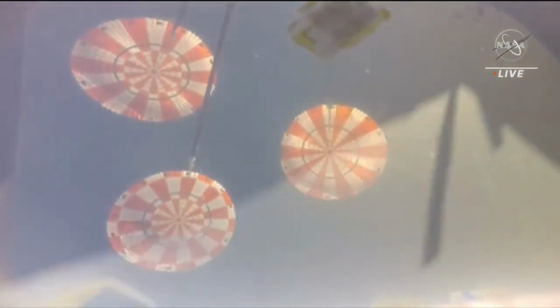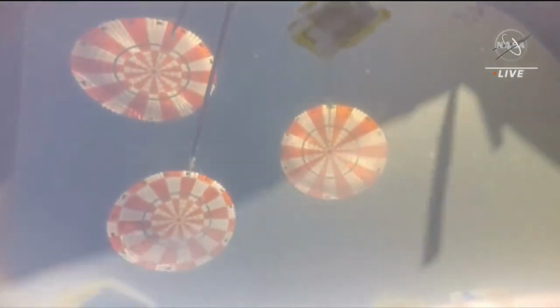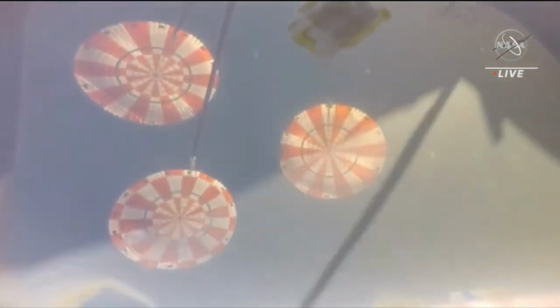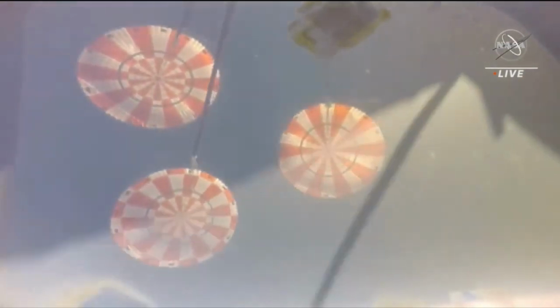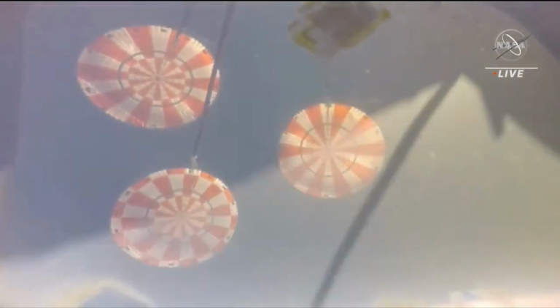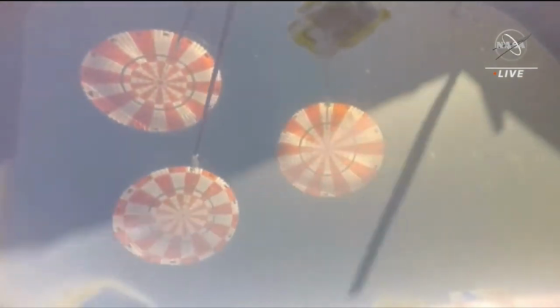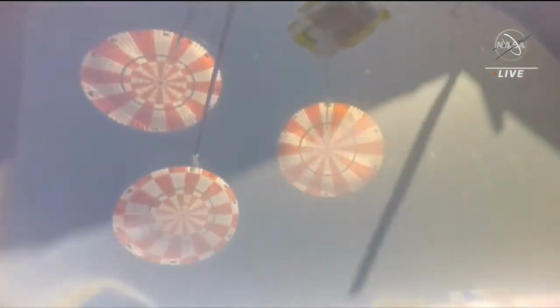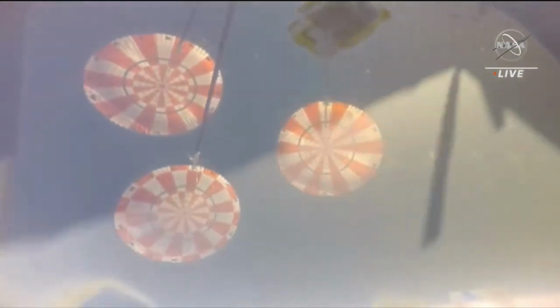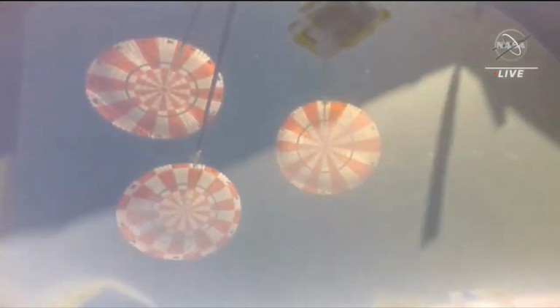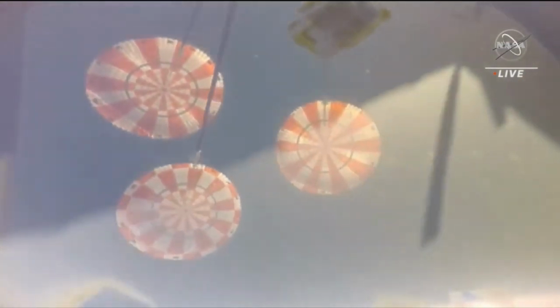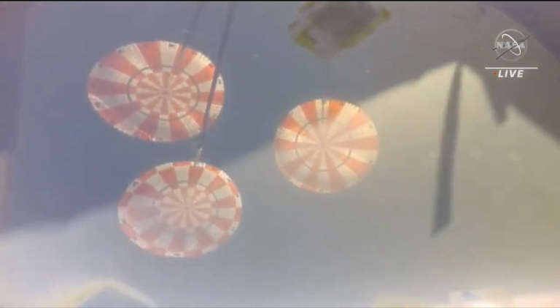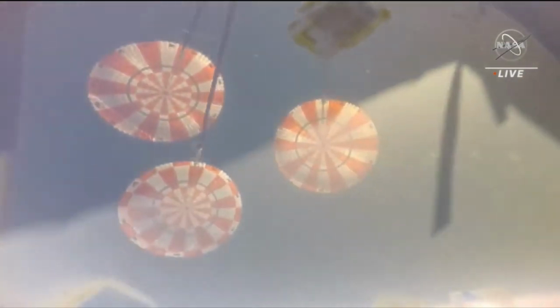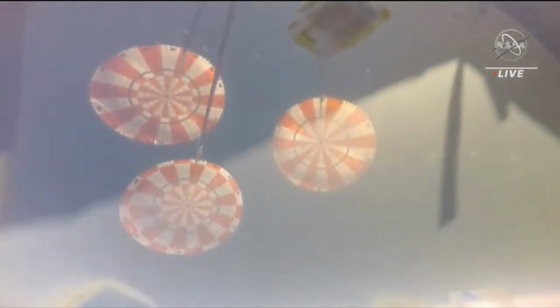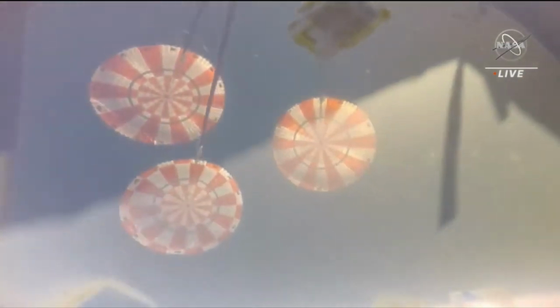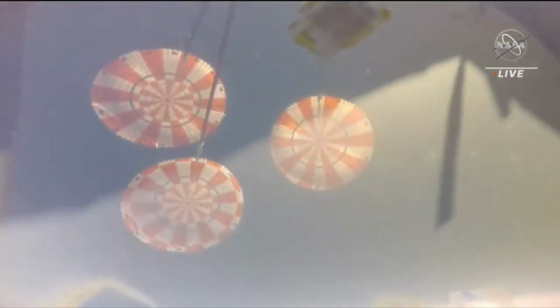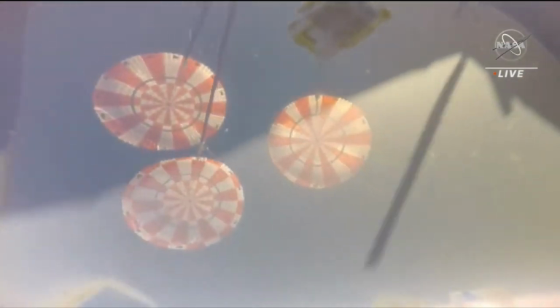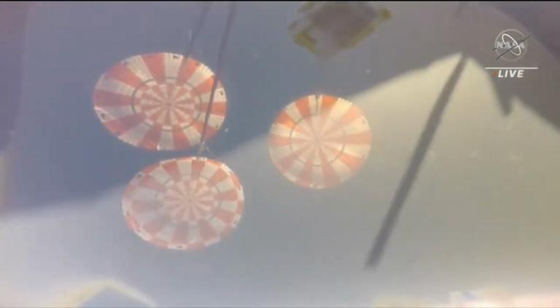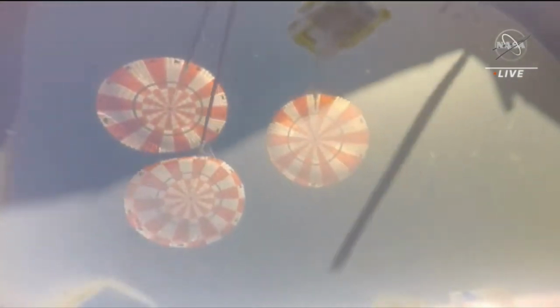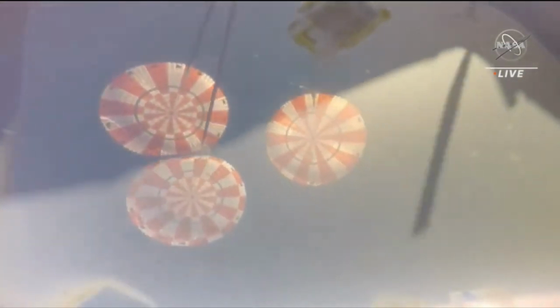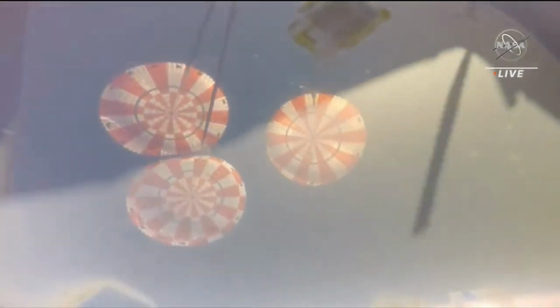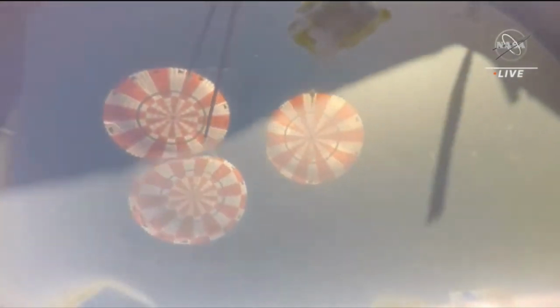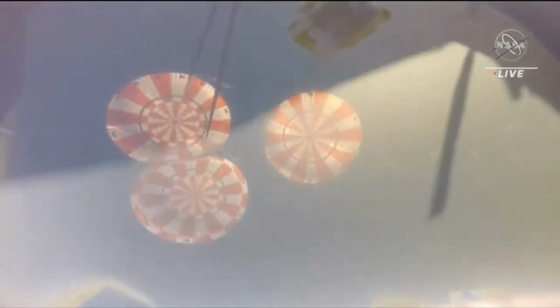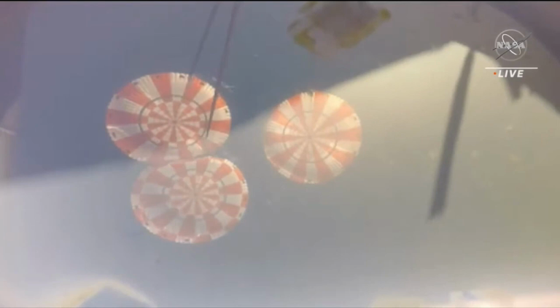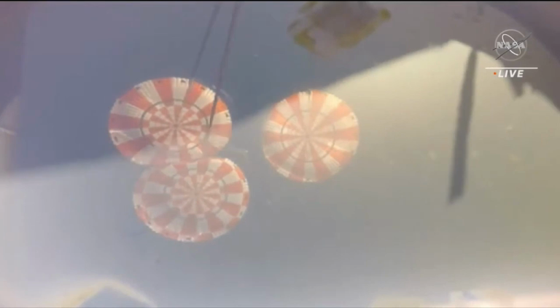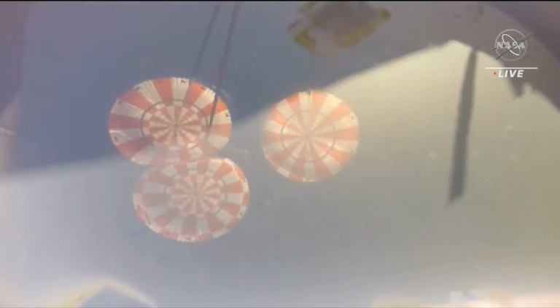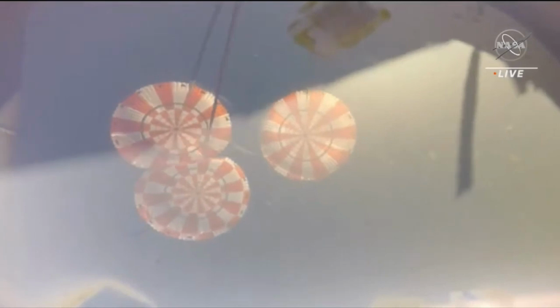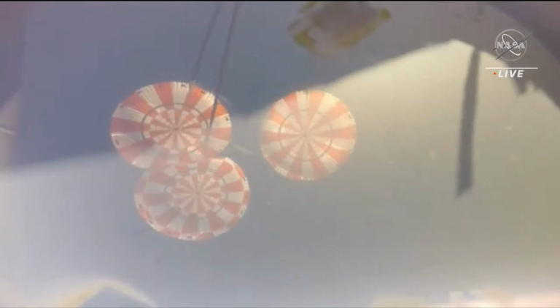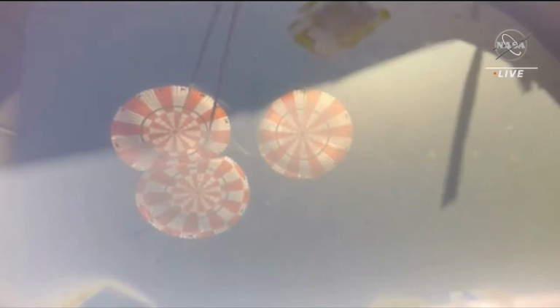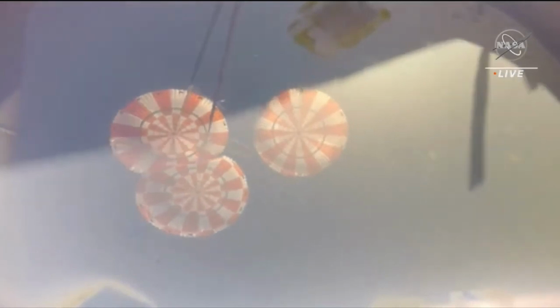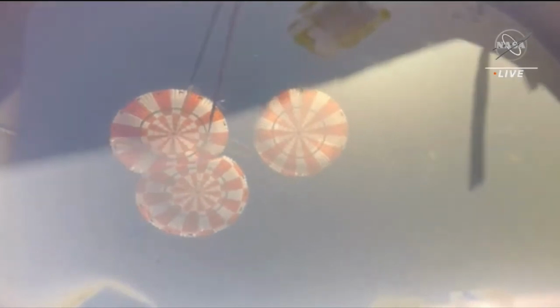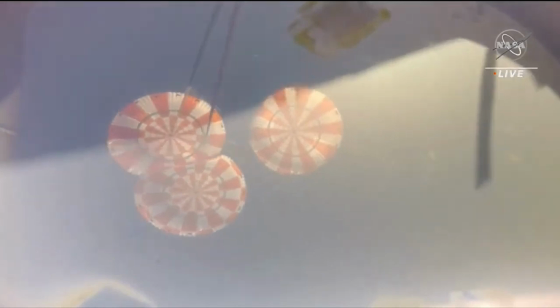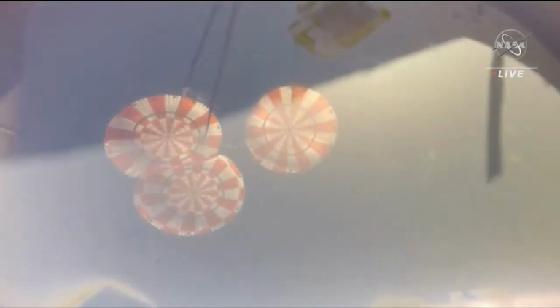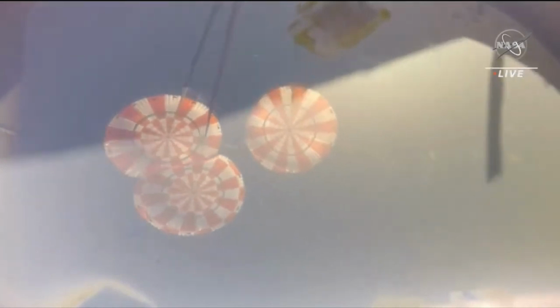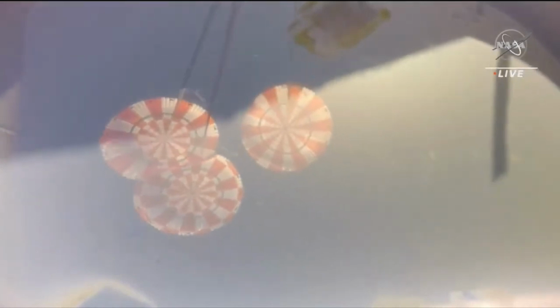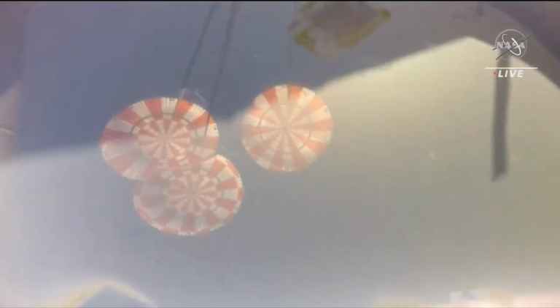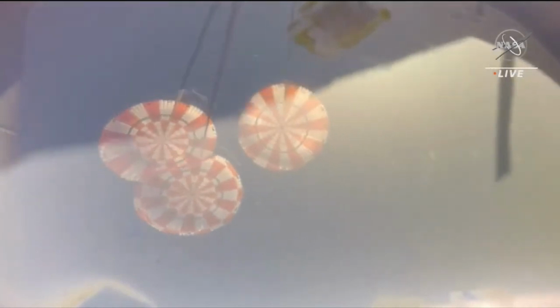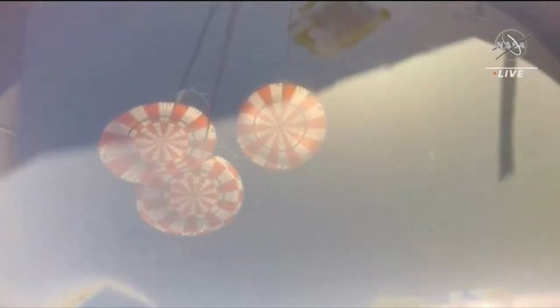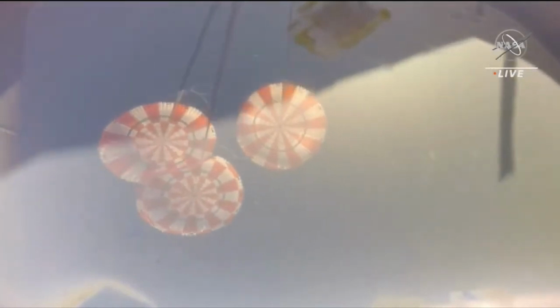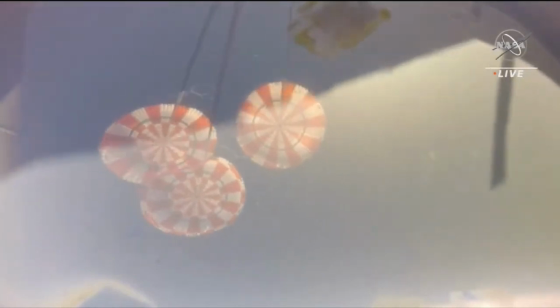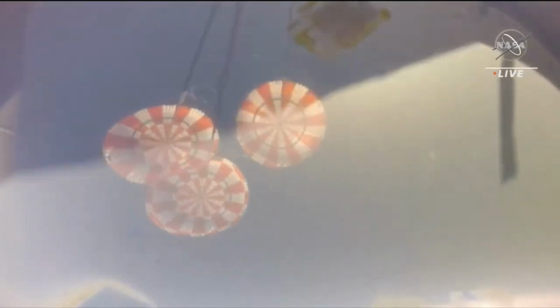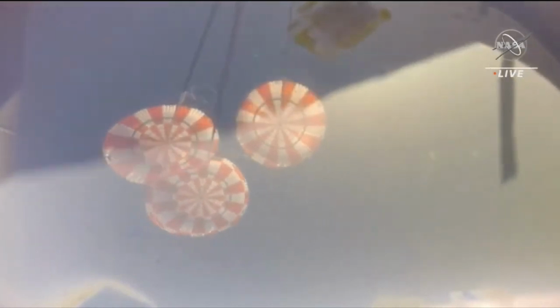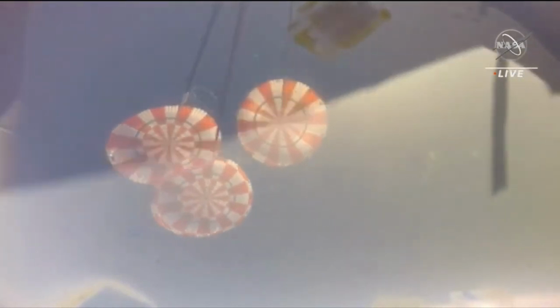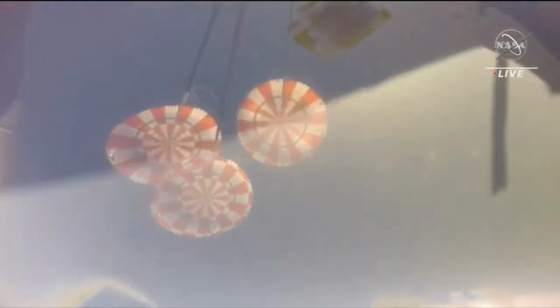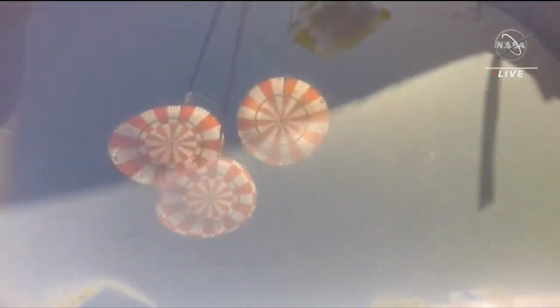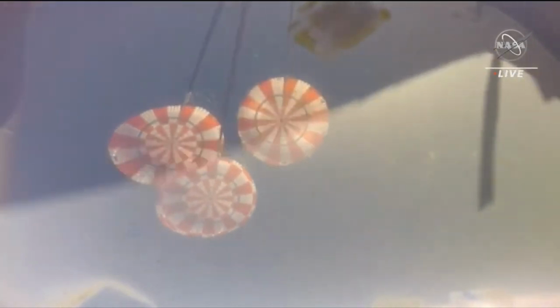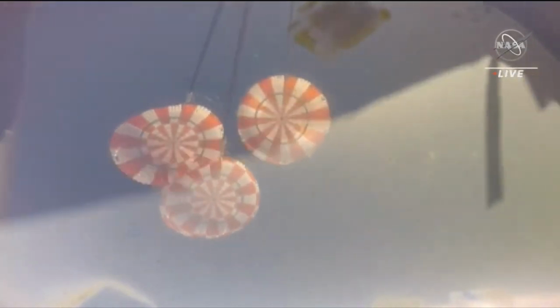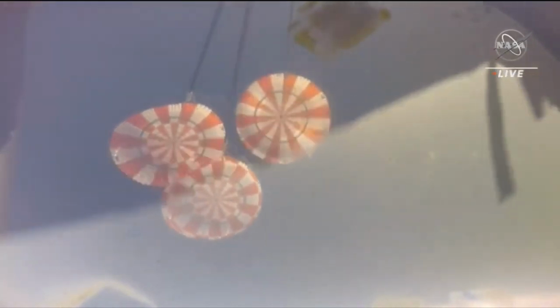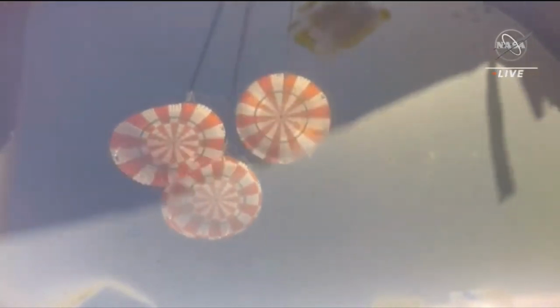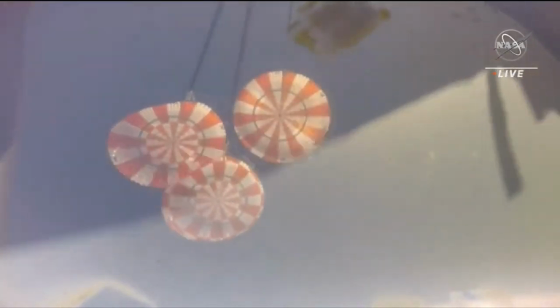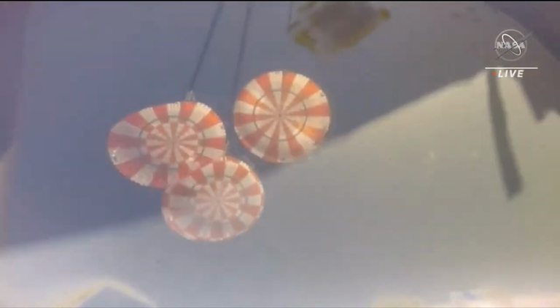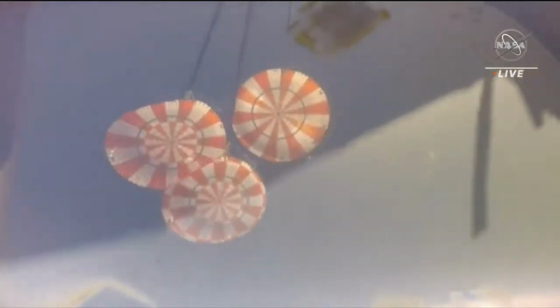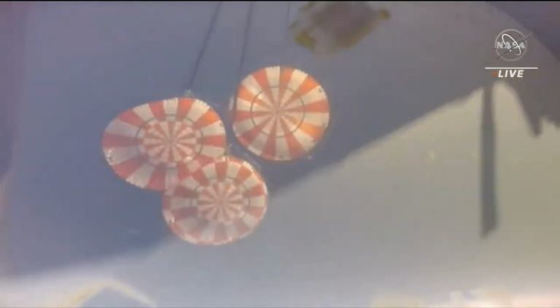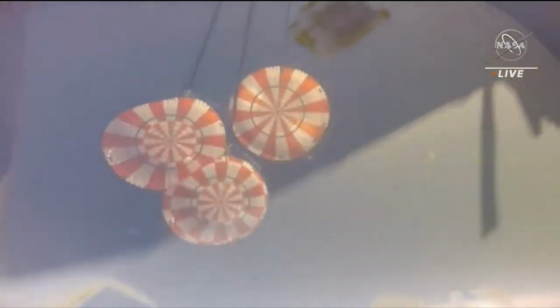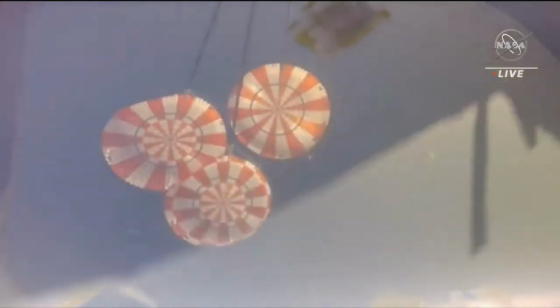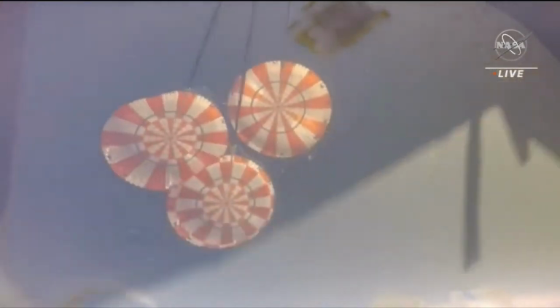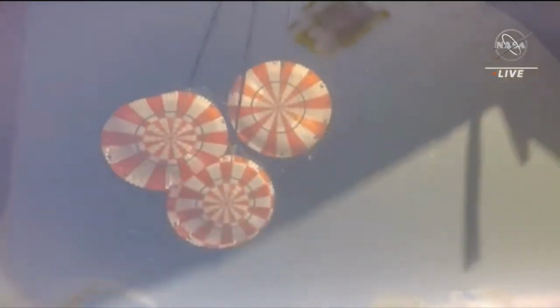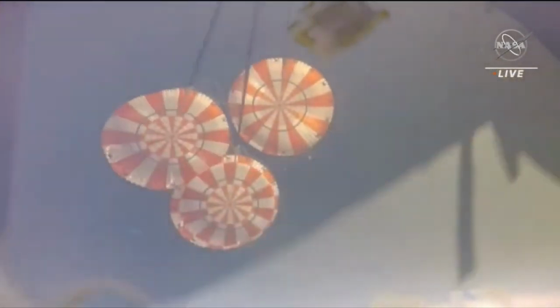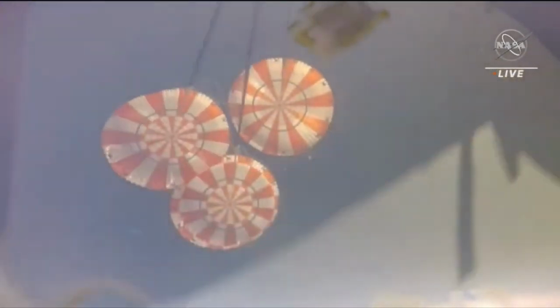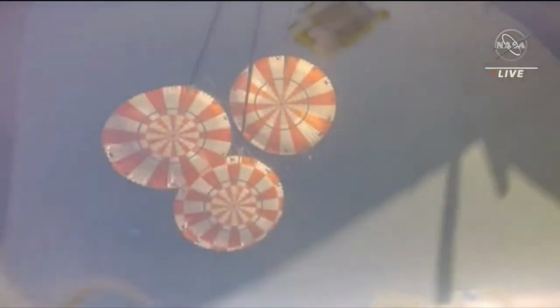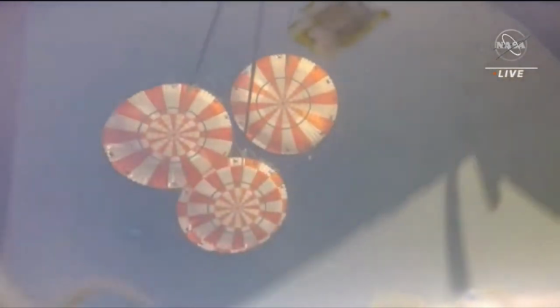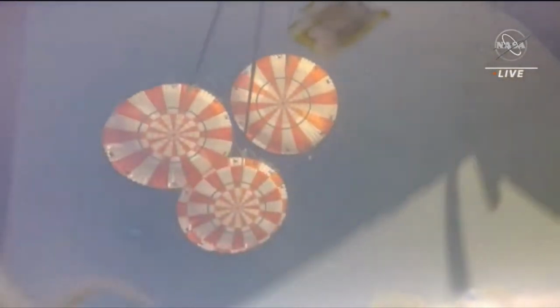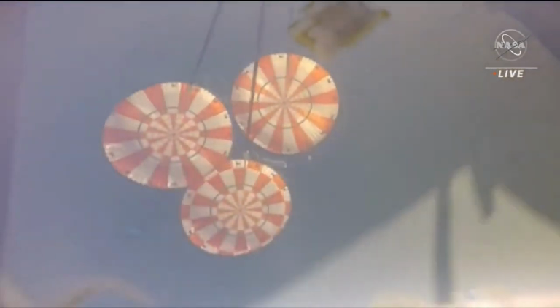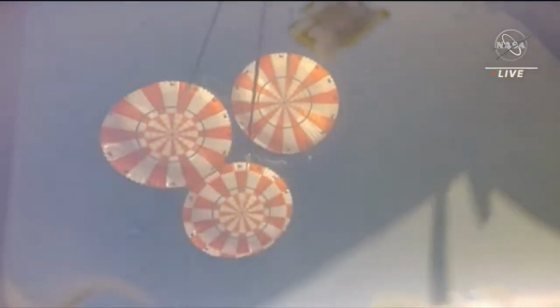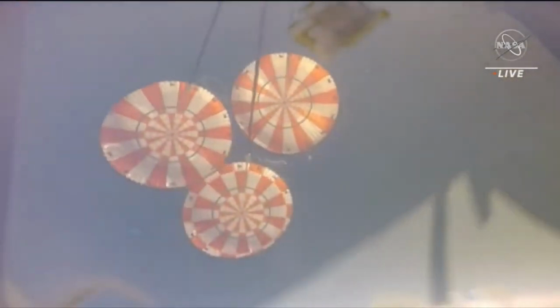Time to splashdown 90 seconds. 5,000 feet. Perfect descent rate reported.